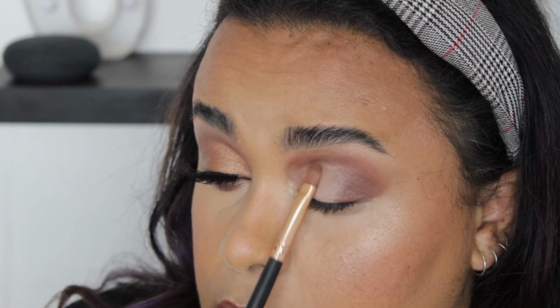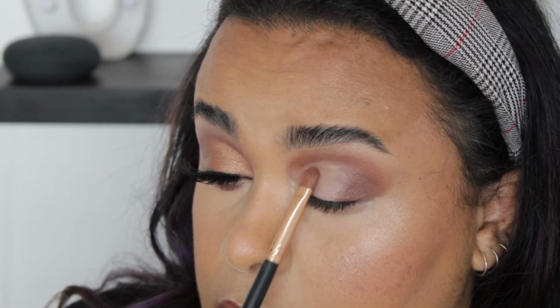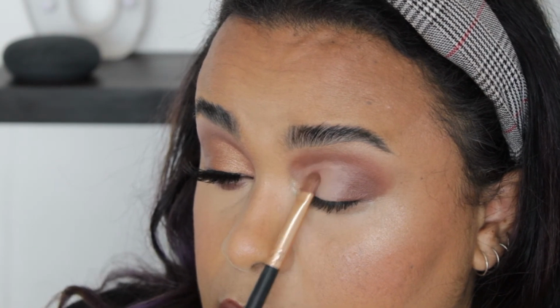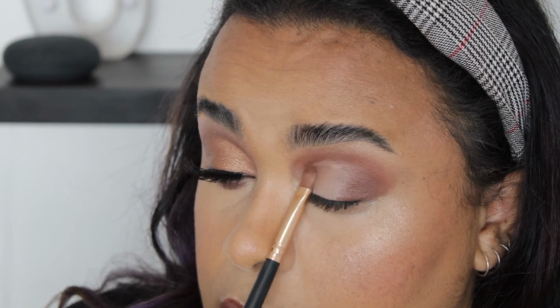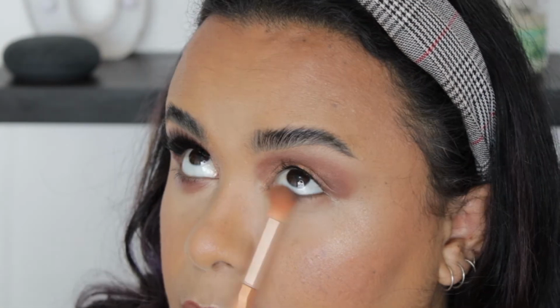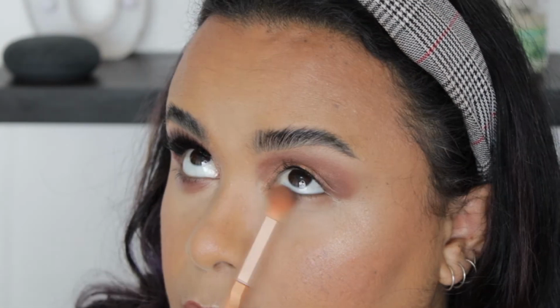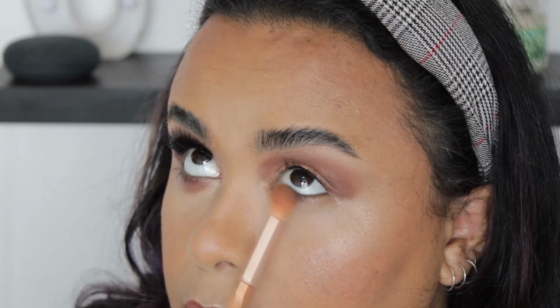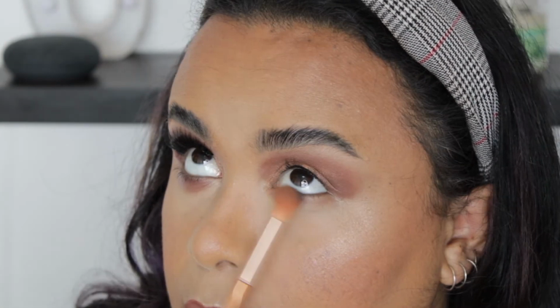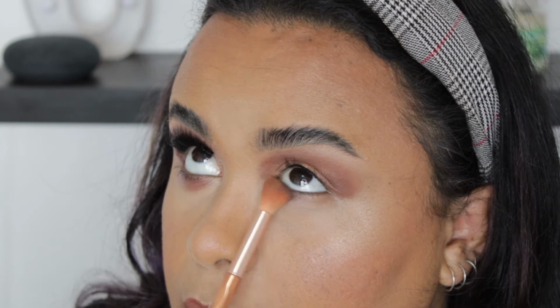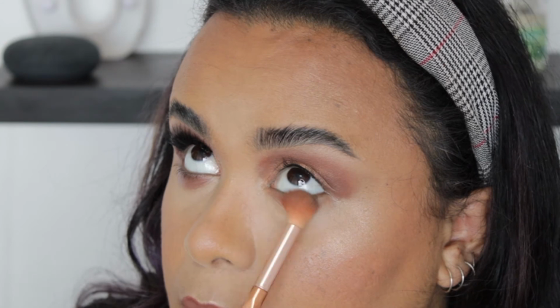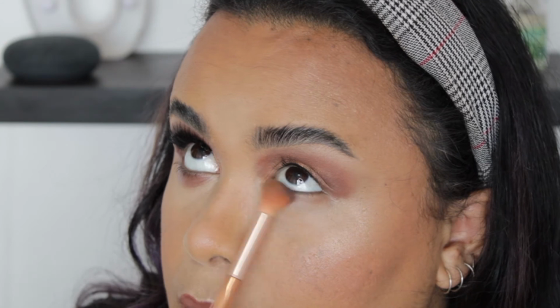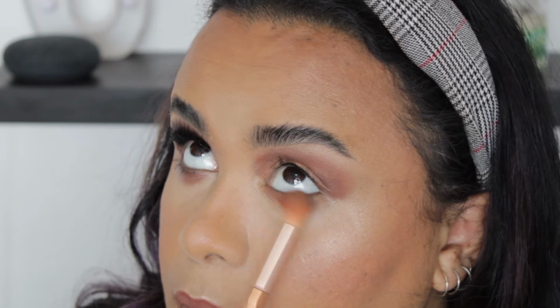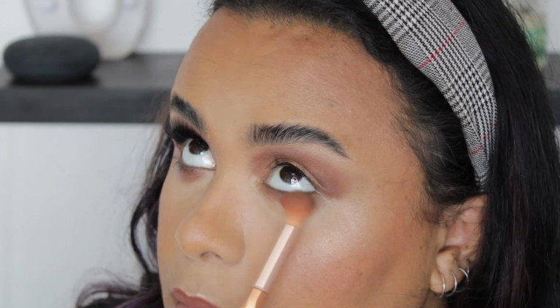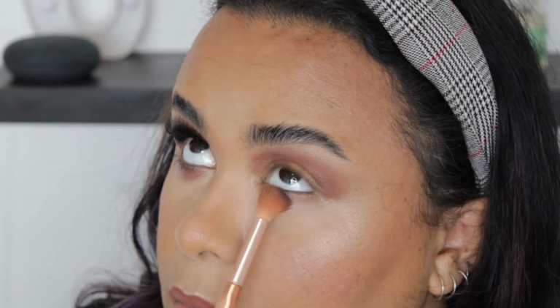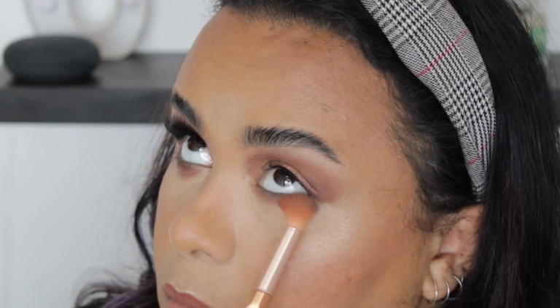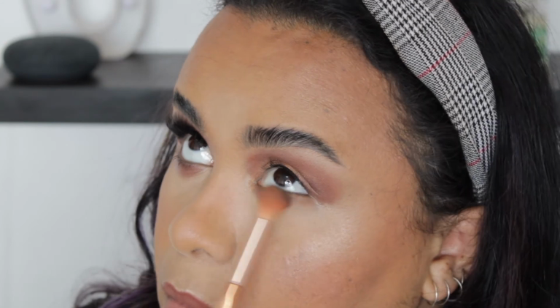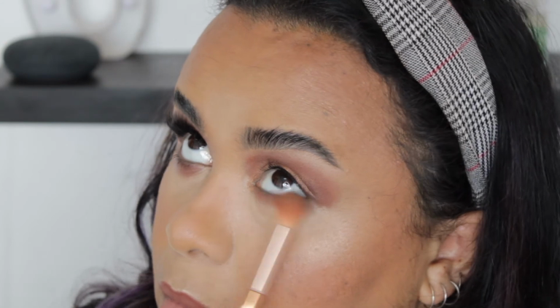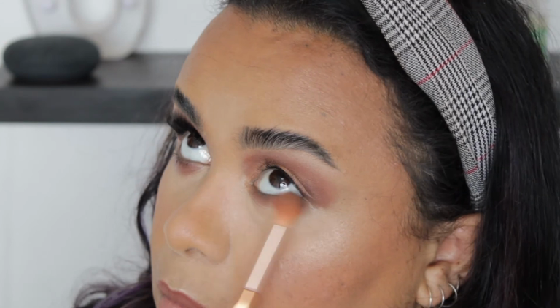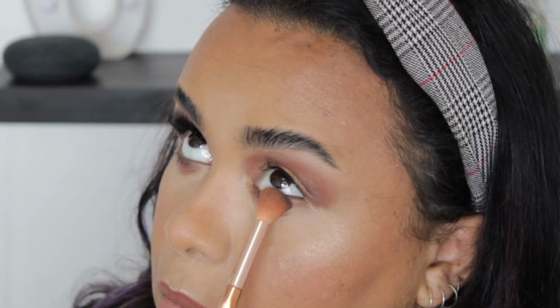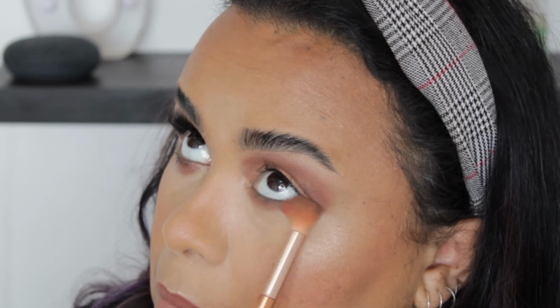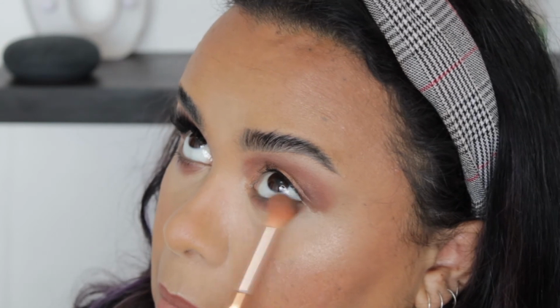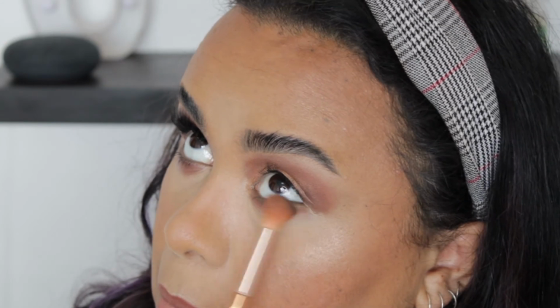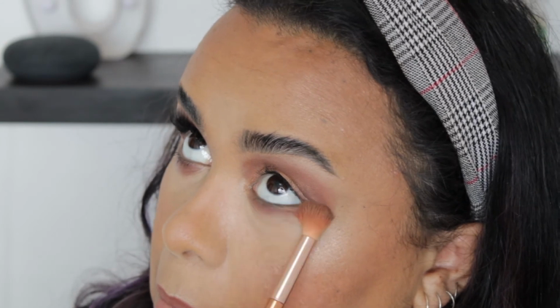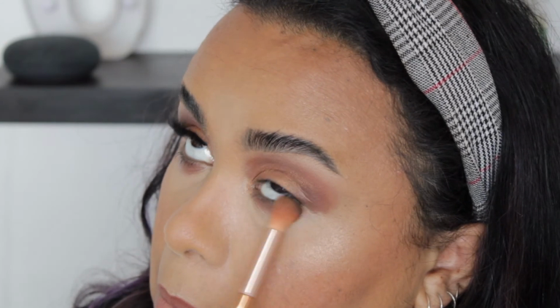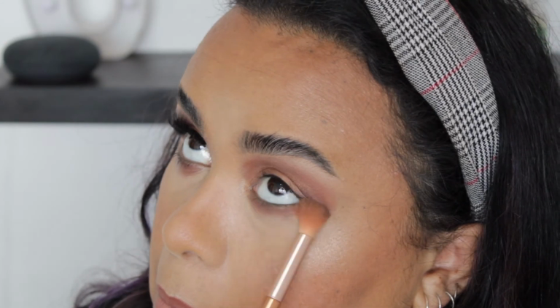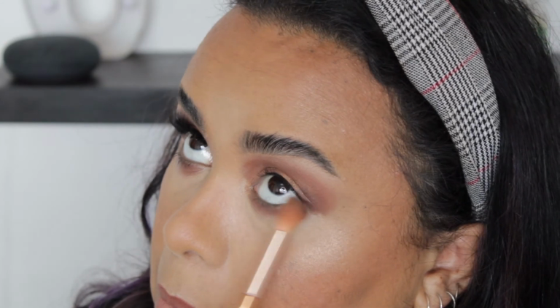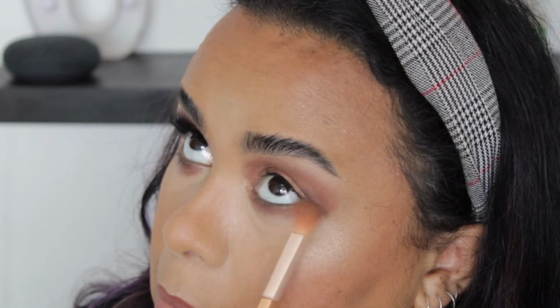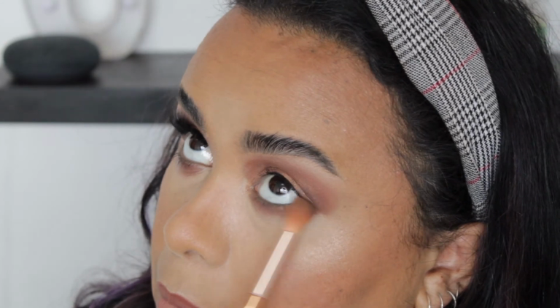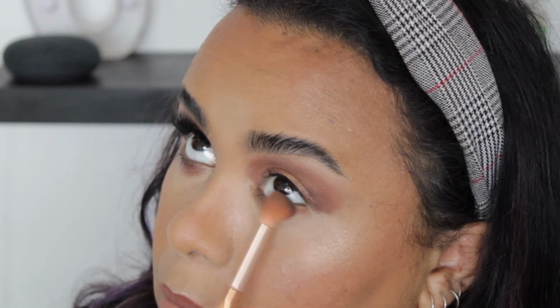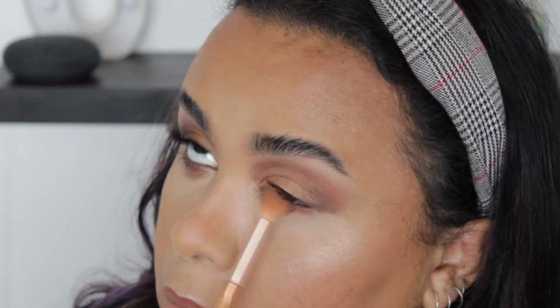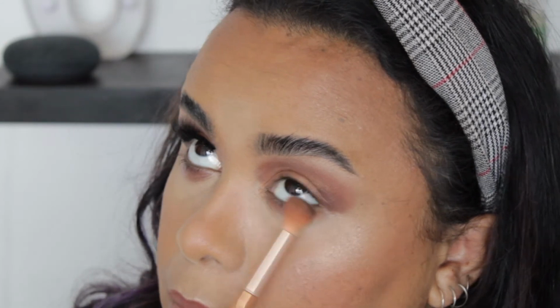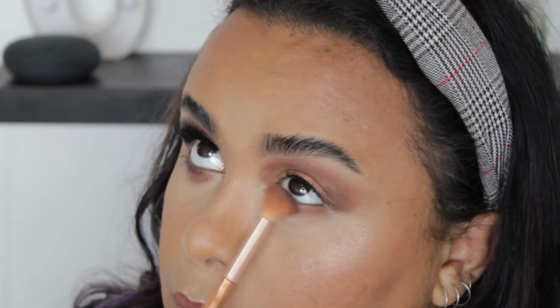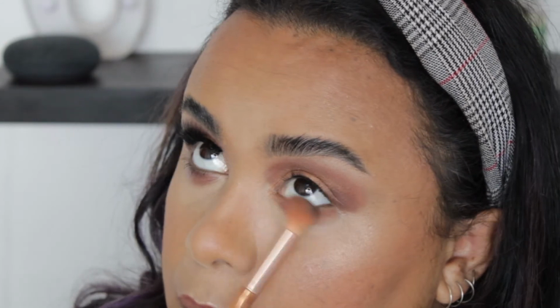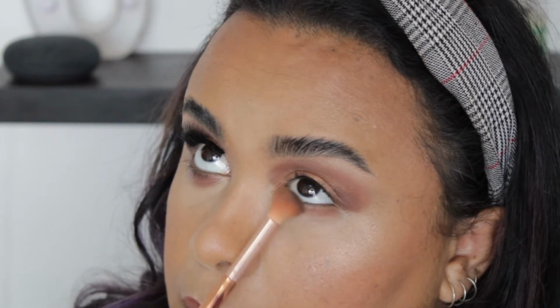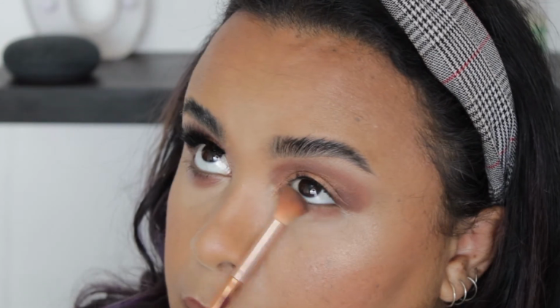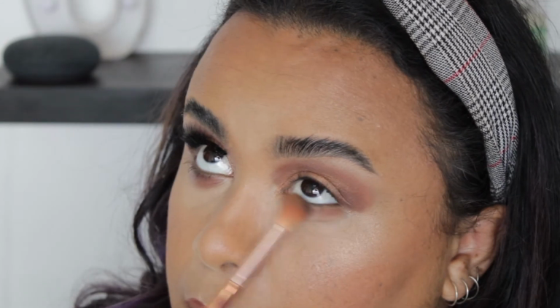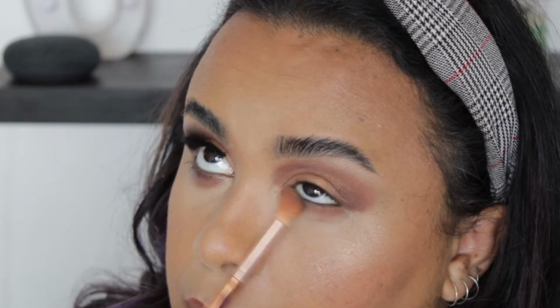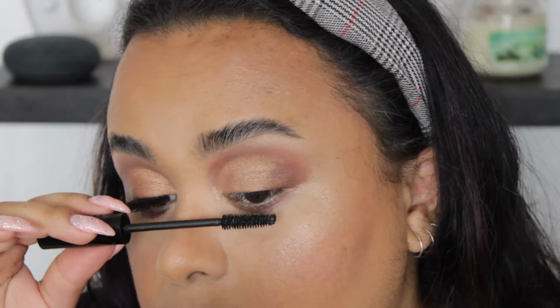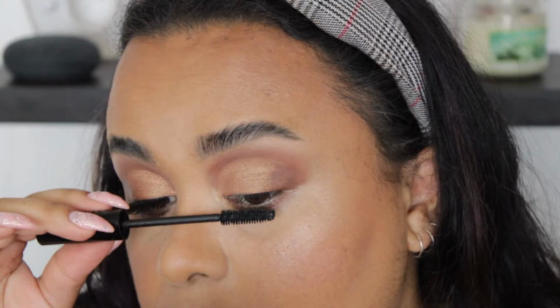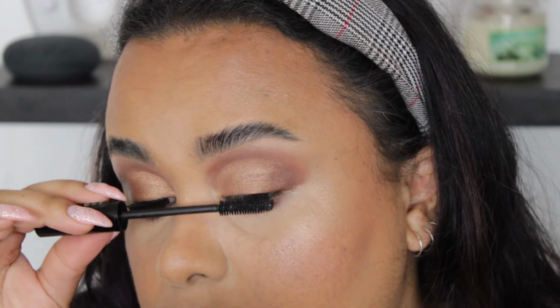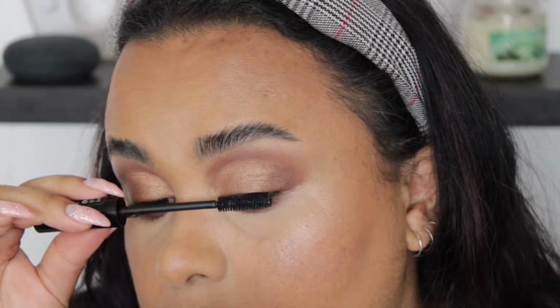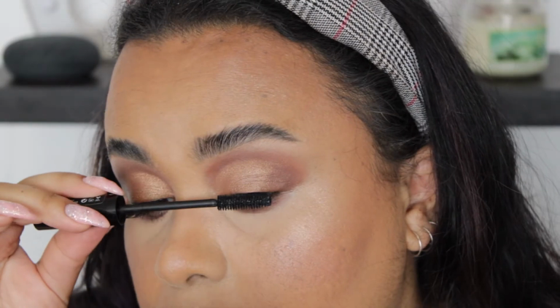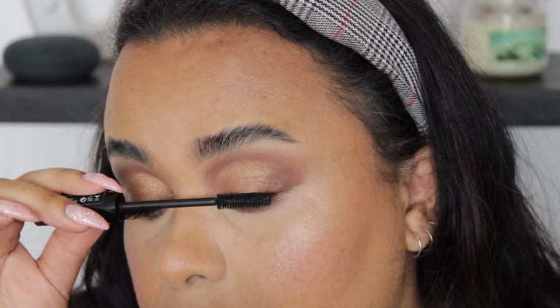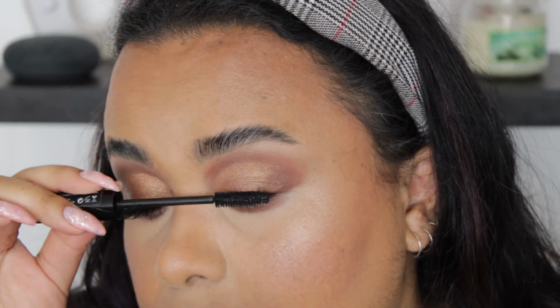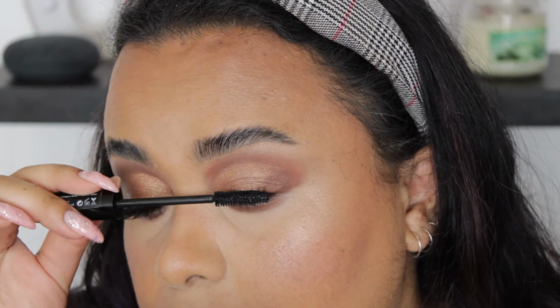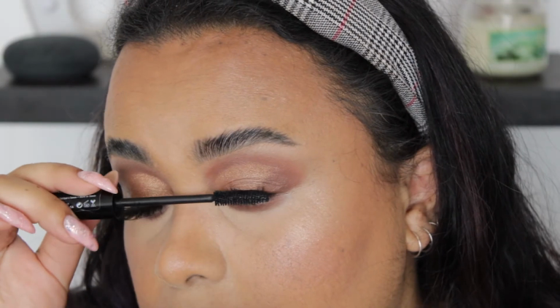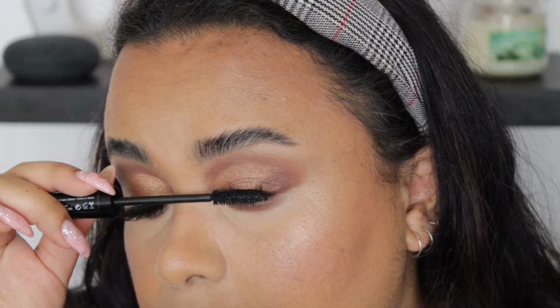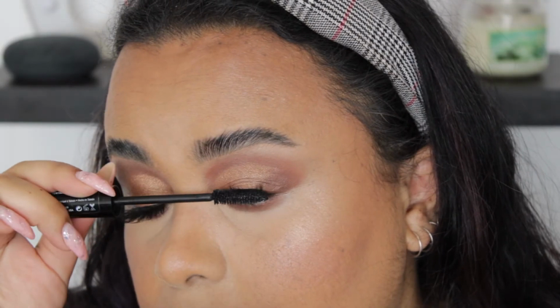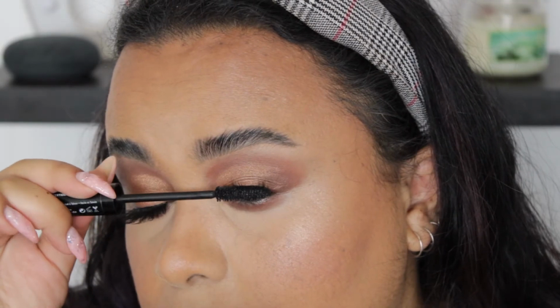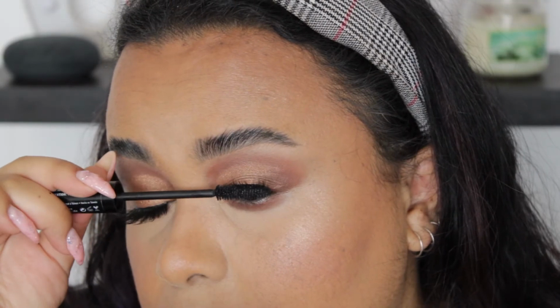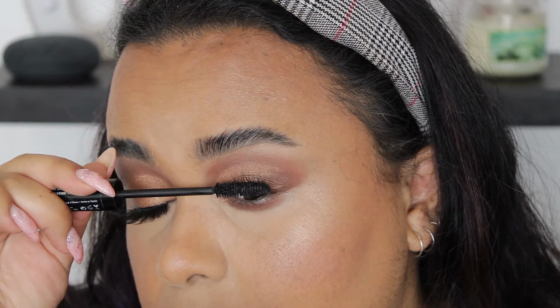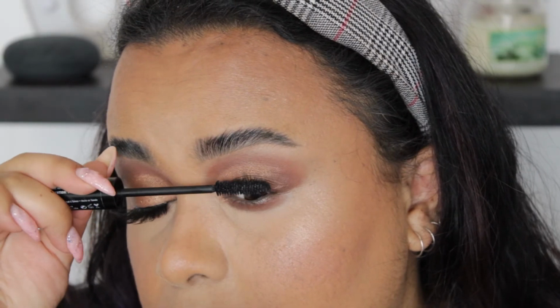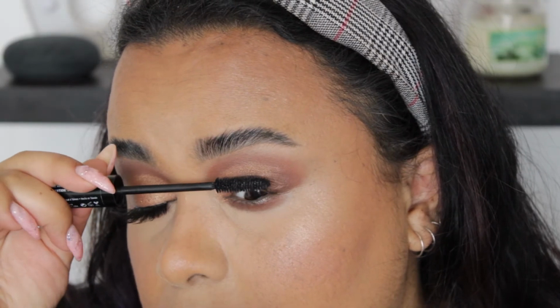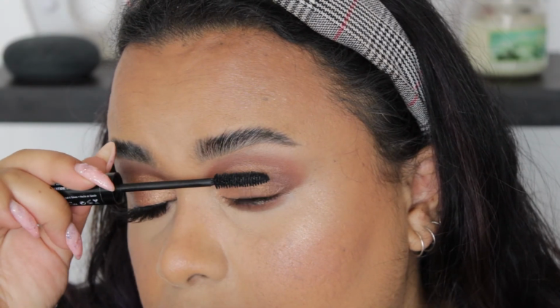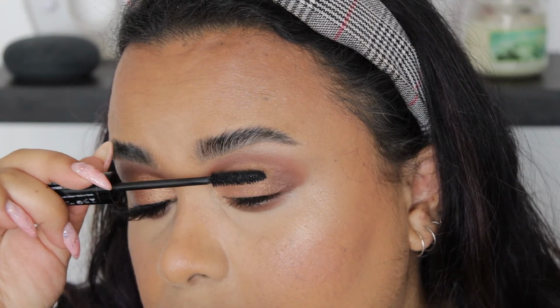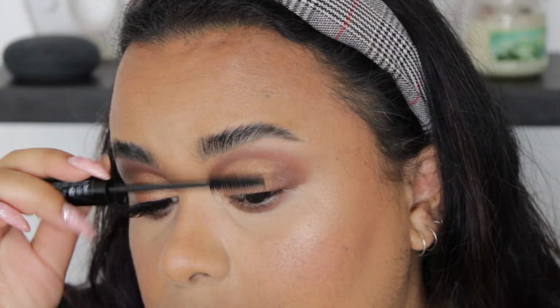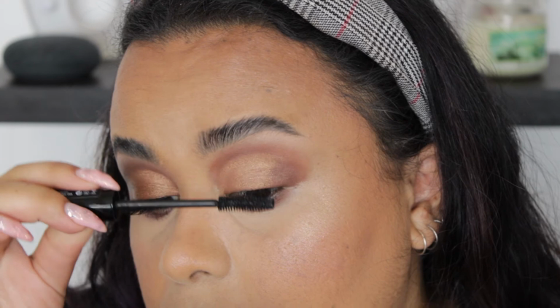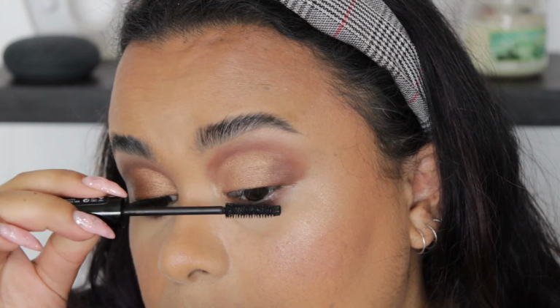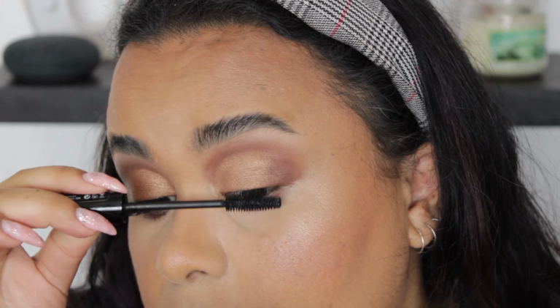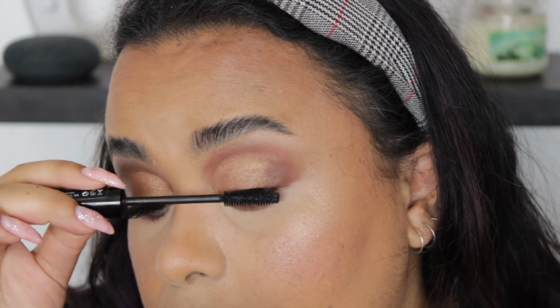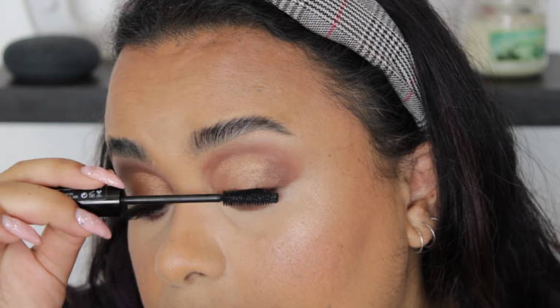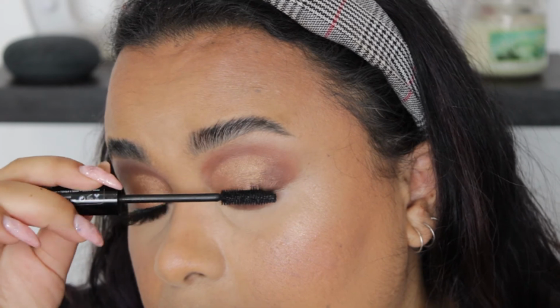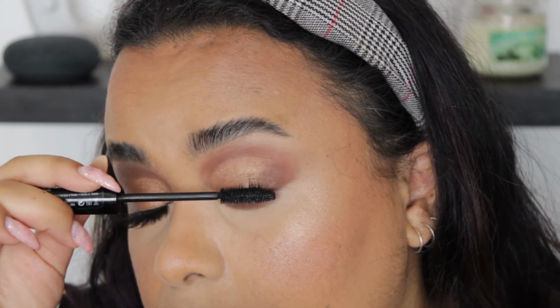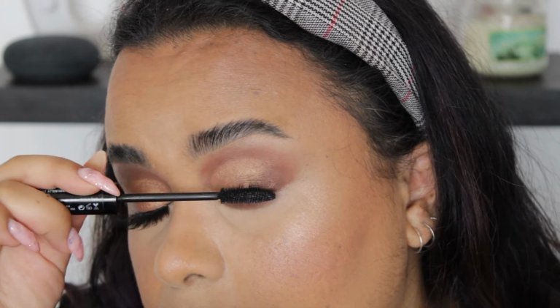And then as usual, what you do to the top you do to the bottom — apply some mascara and a lash, and we are good to go.